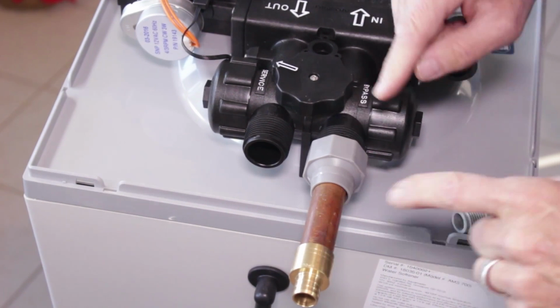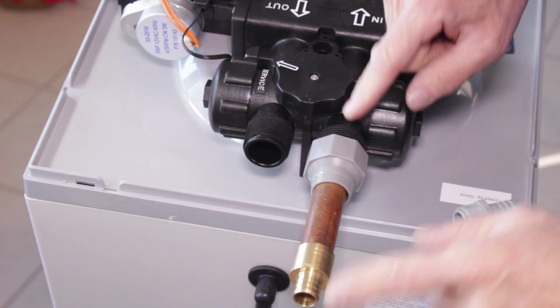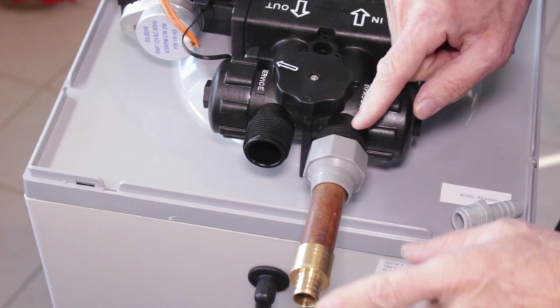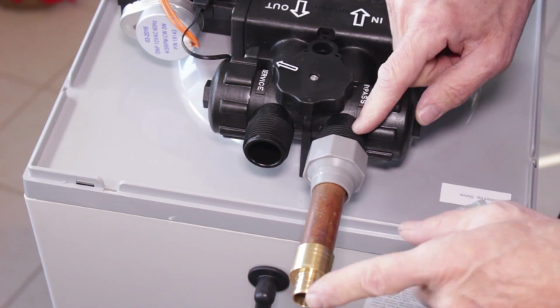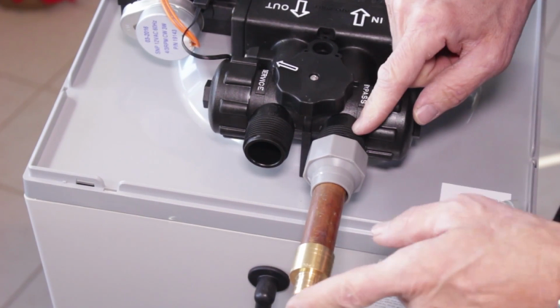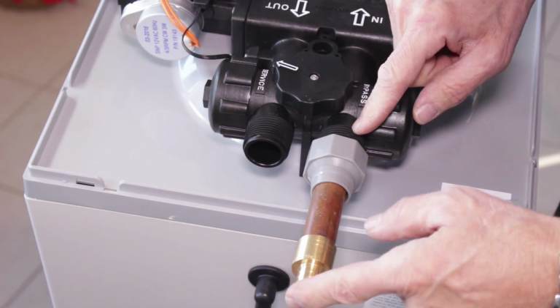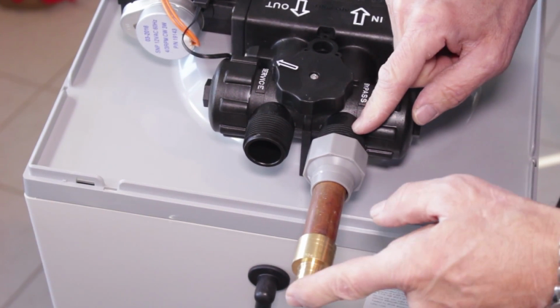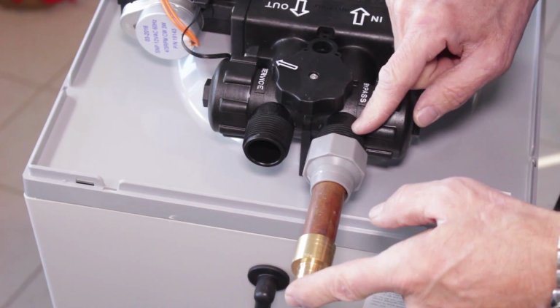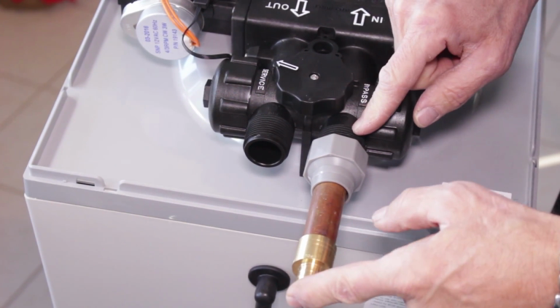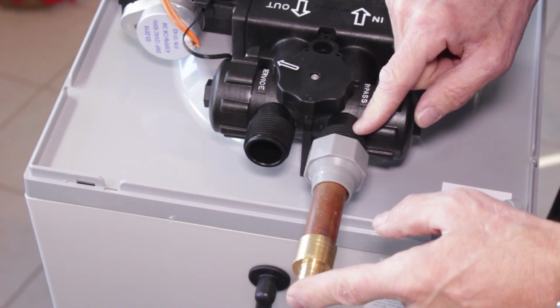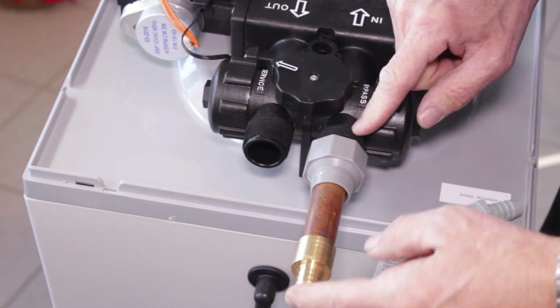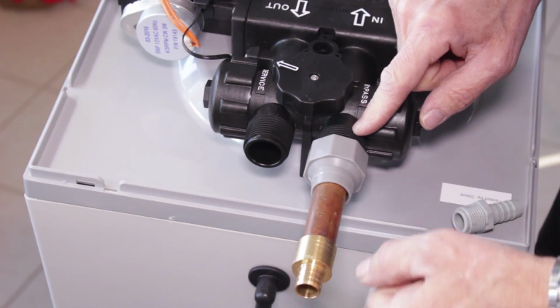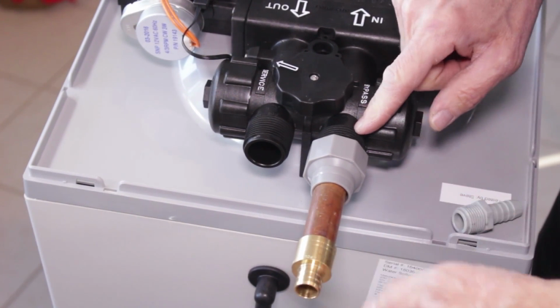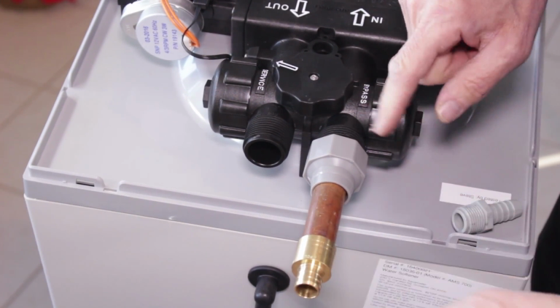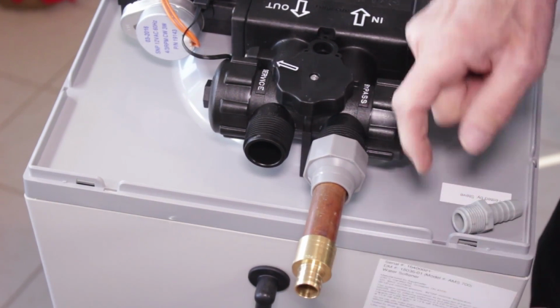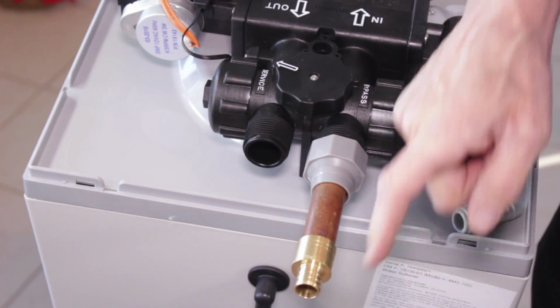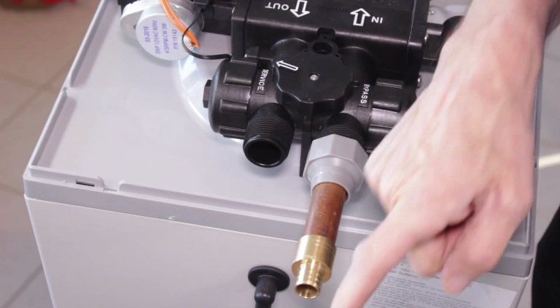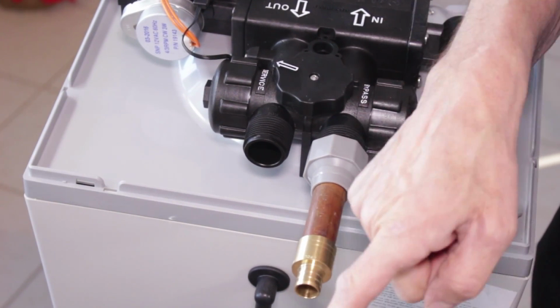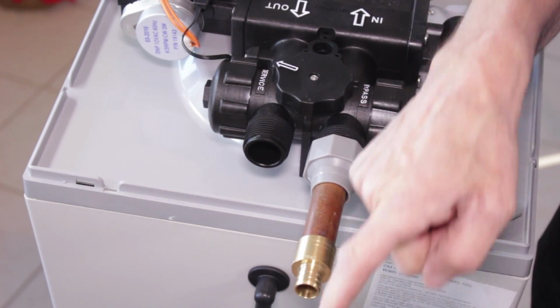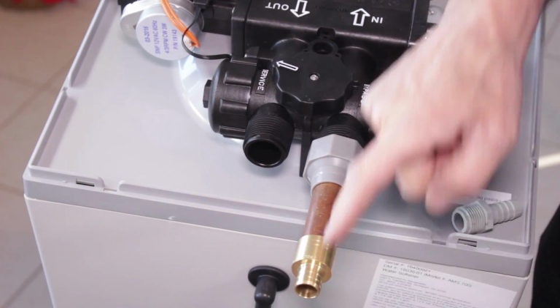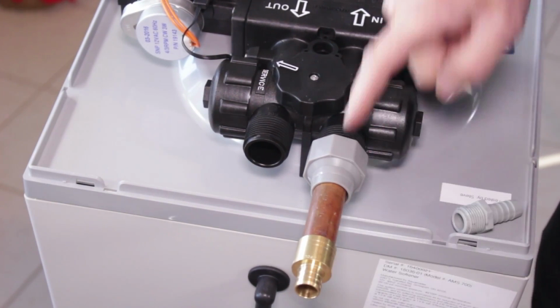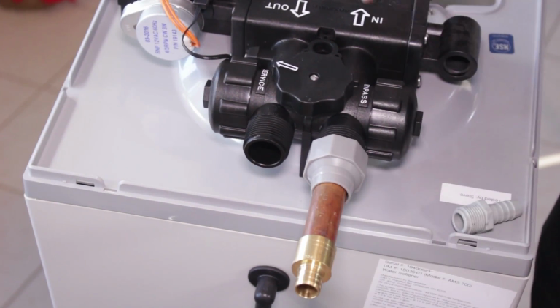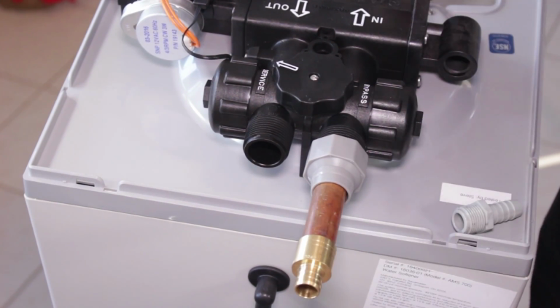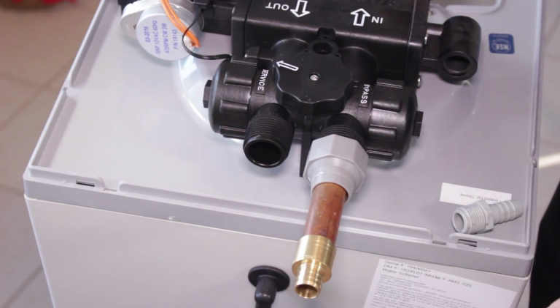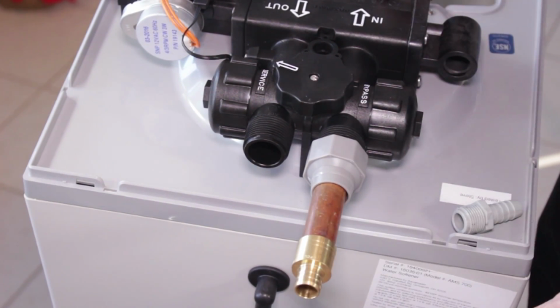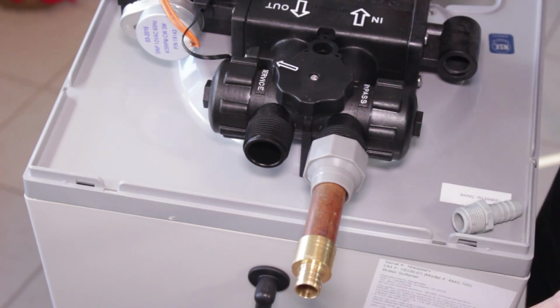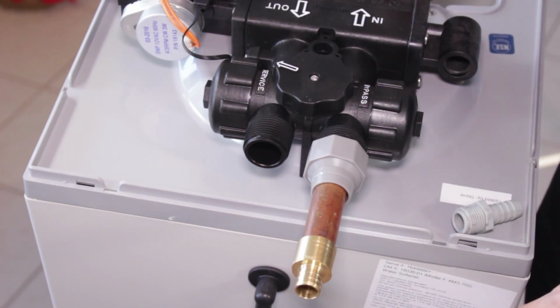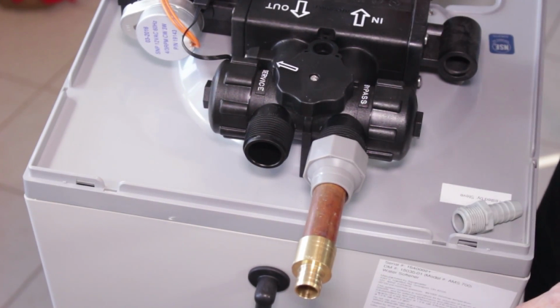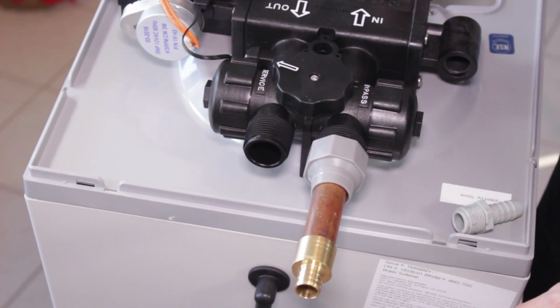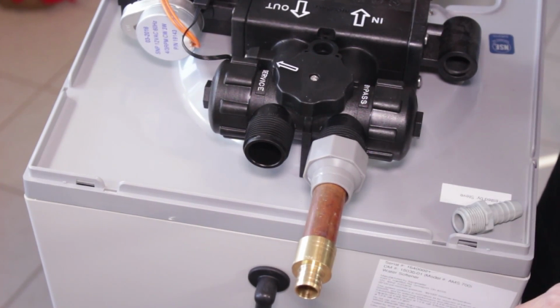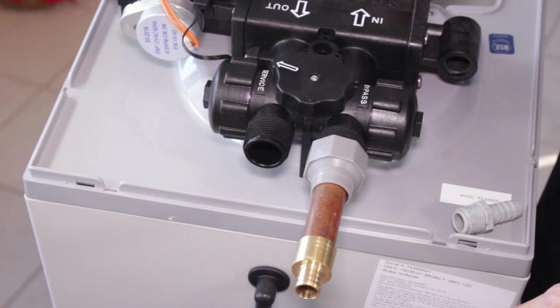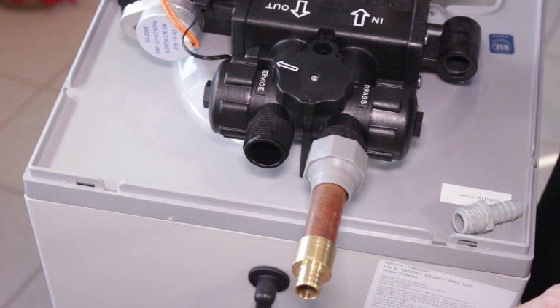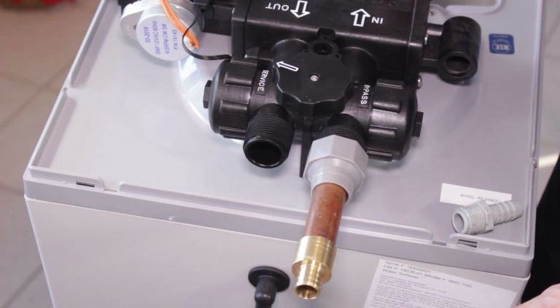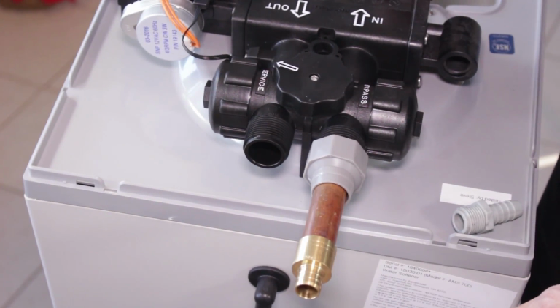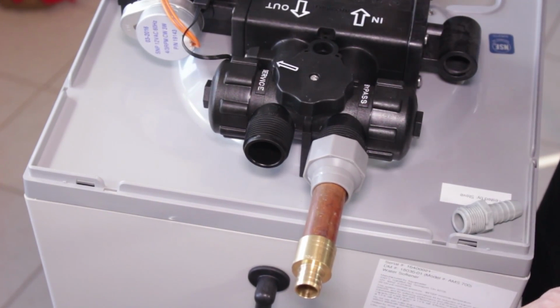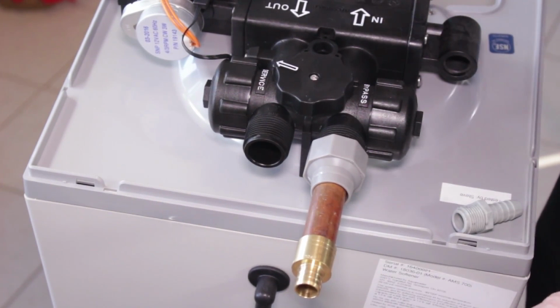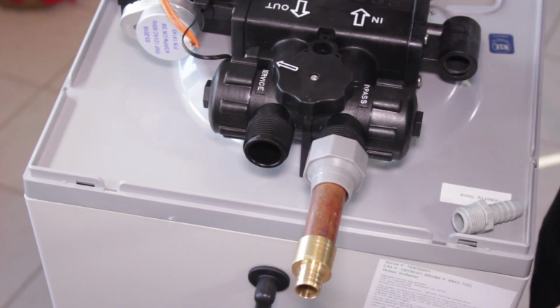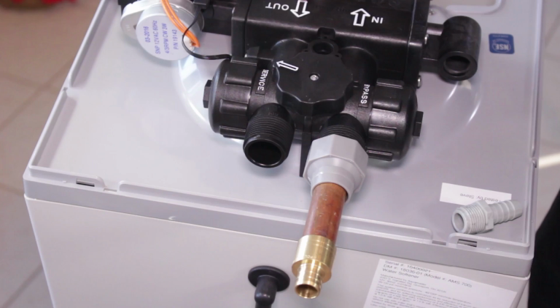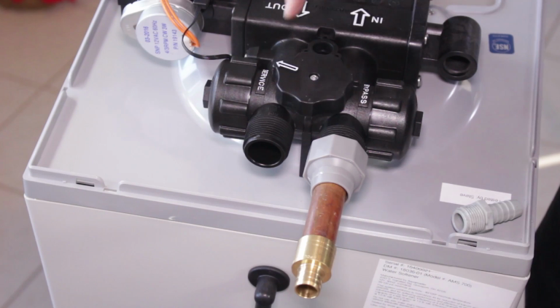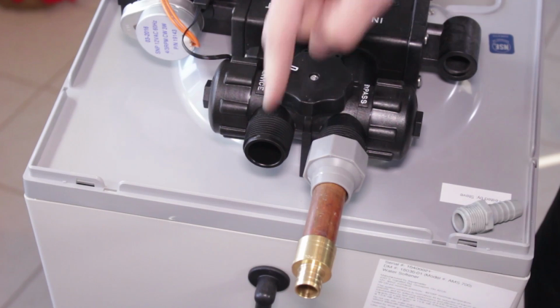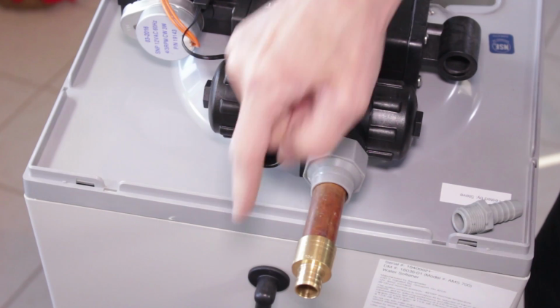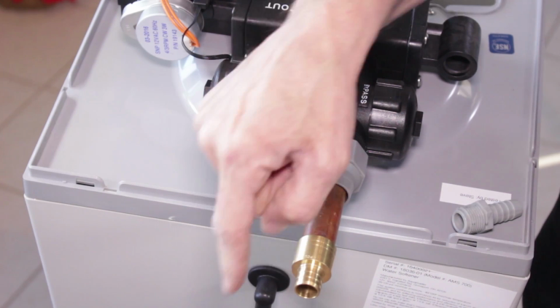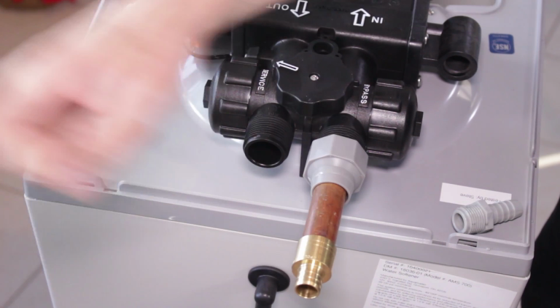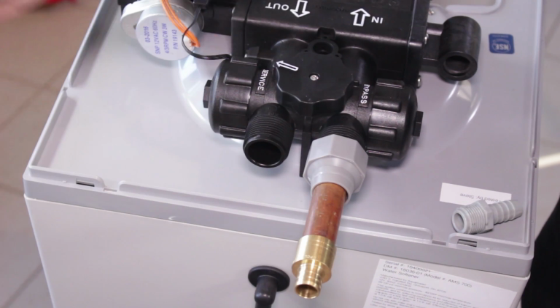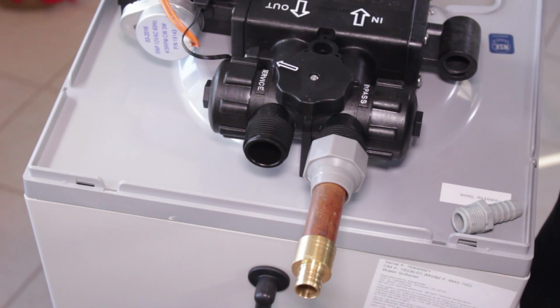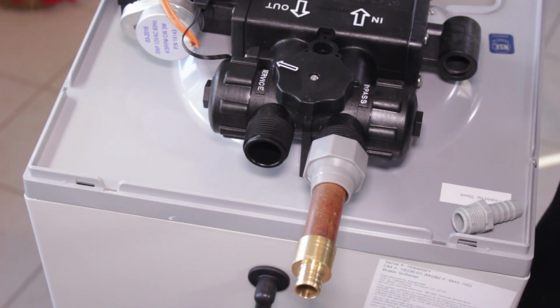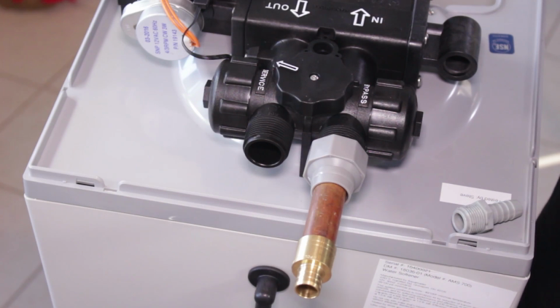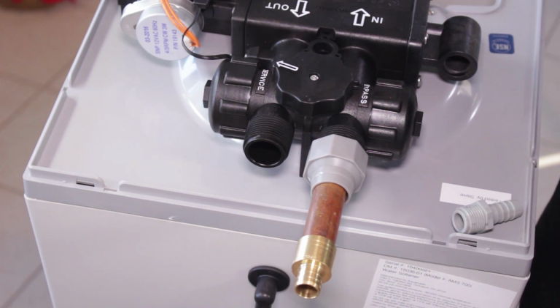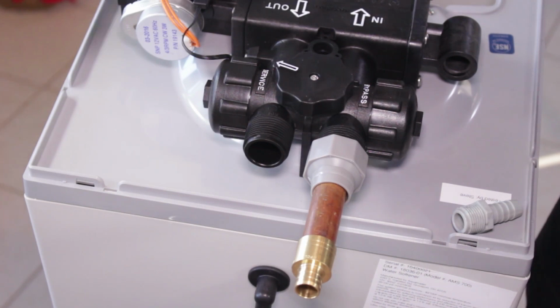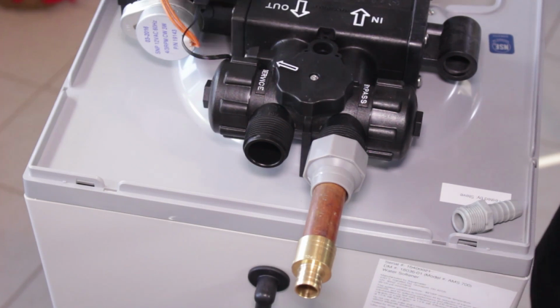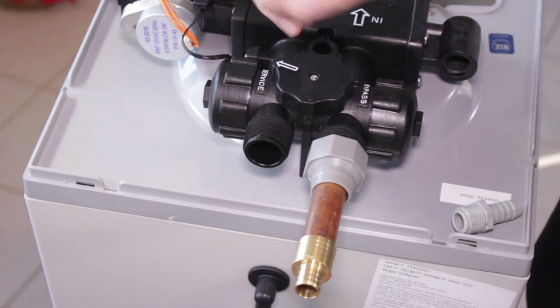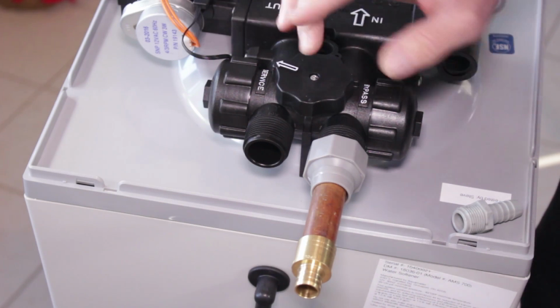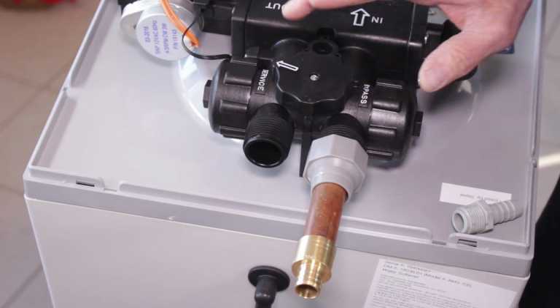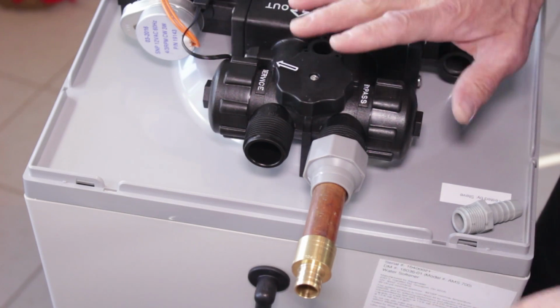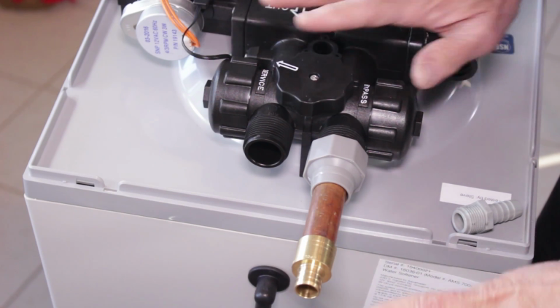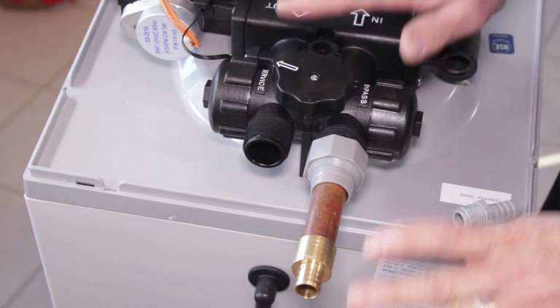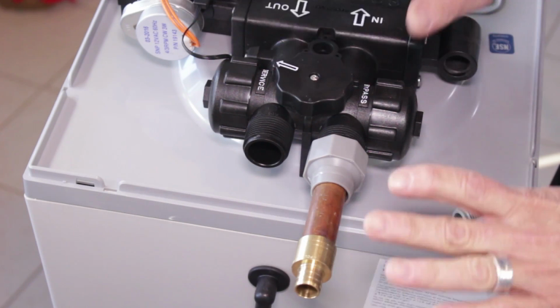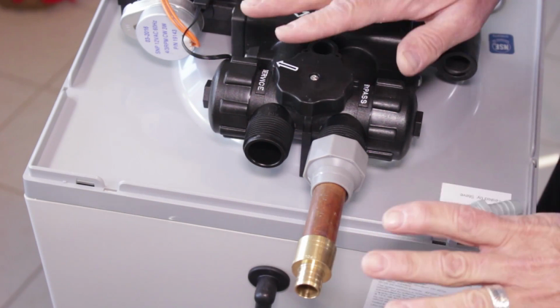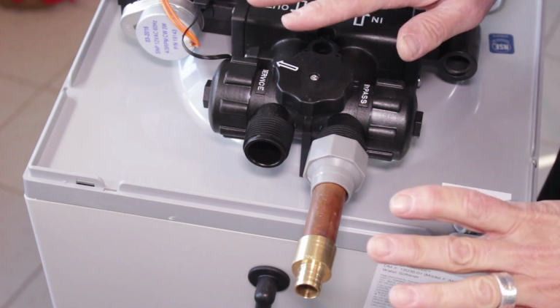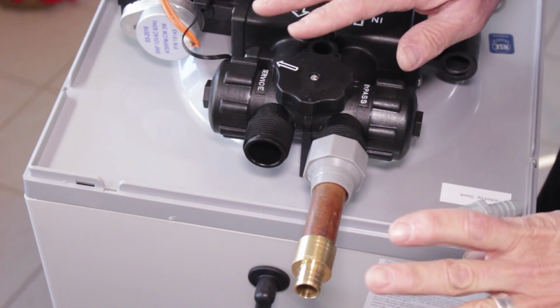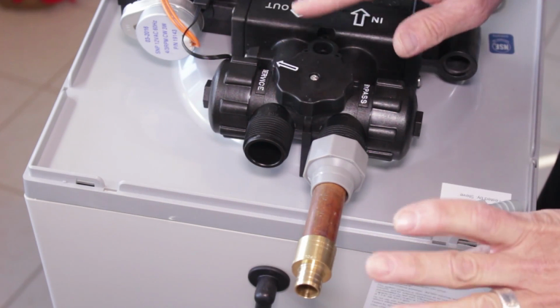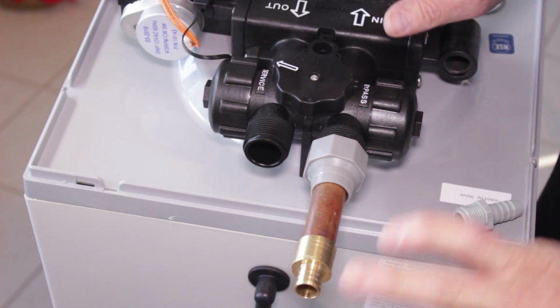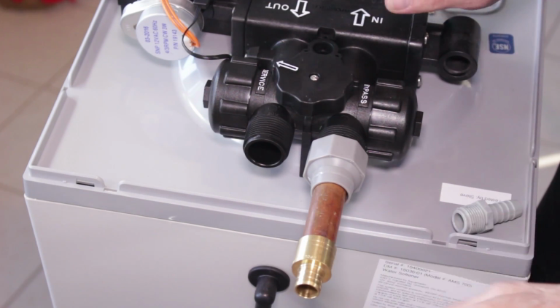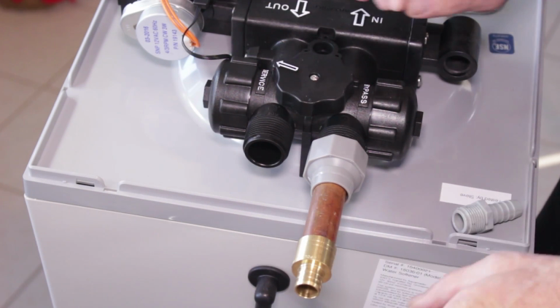At this point you want to check flow direction — that the water flows in and flows out the correct way. This is very important.